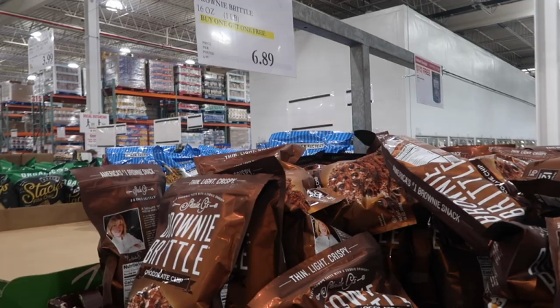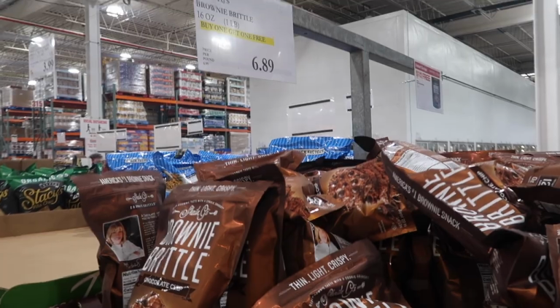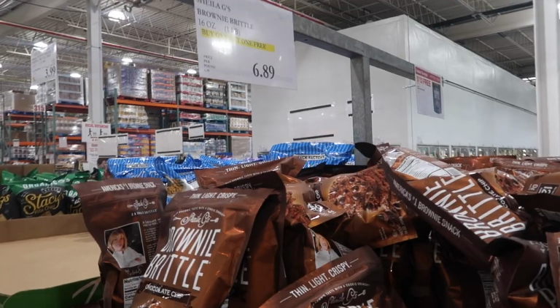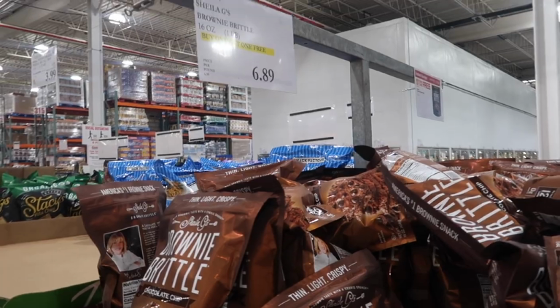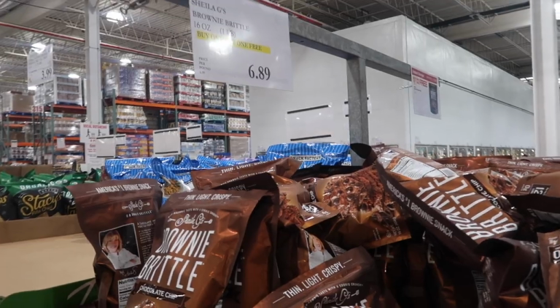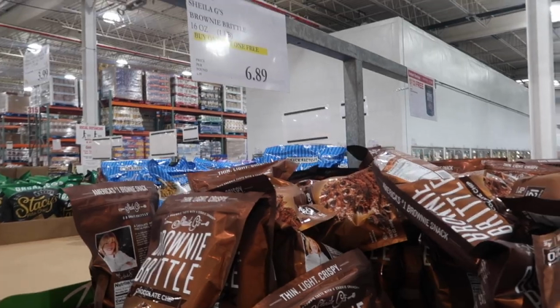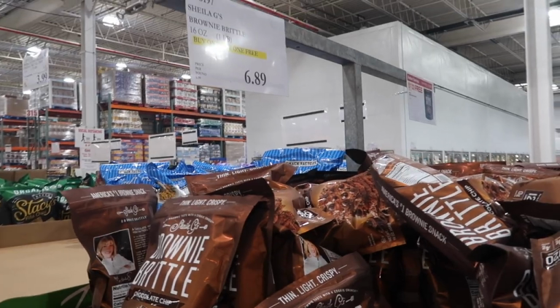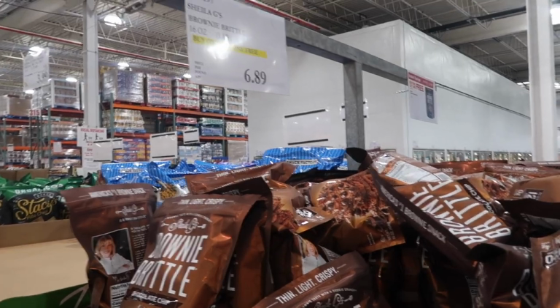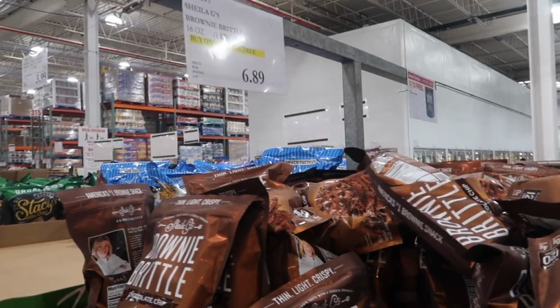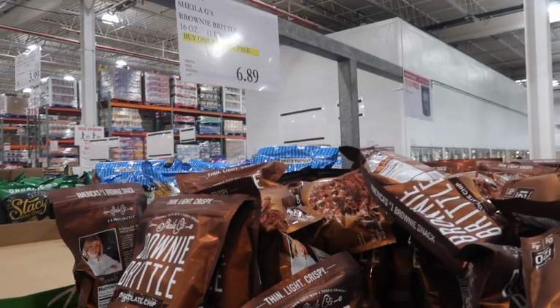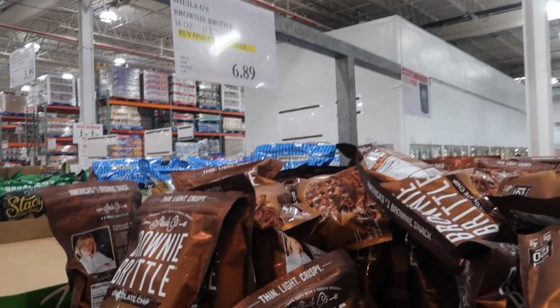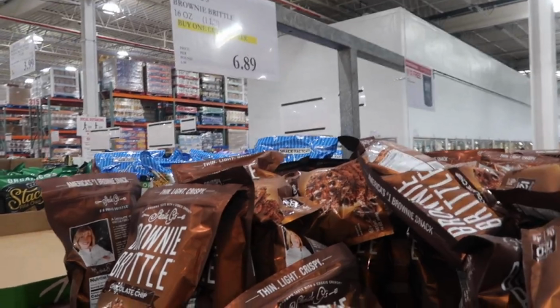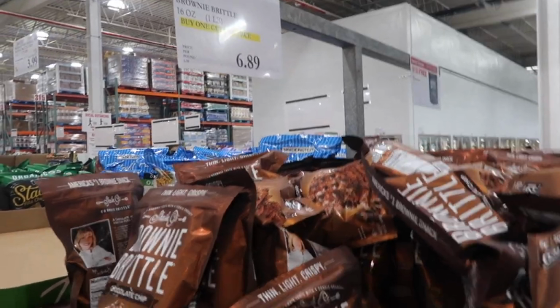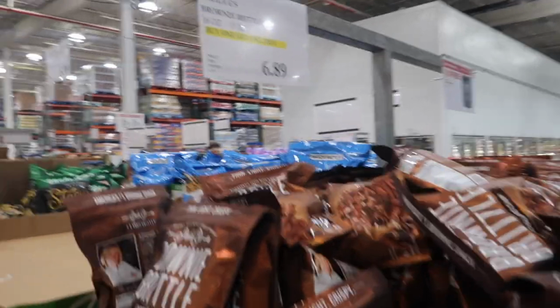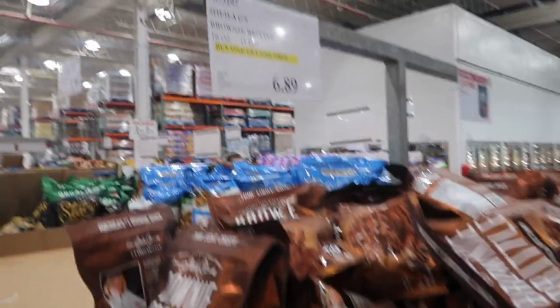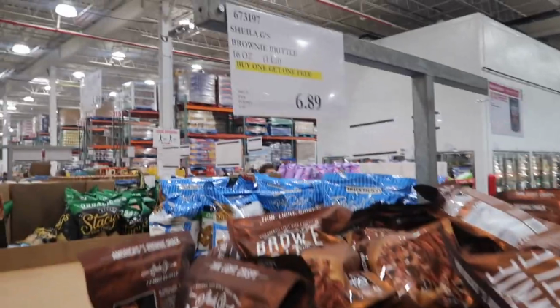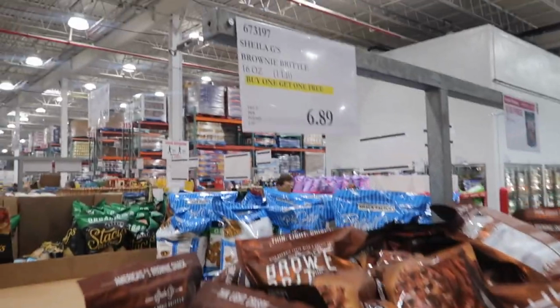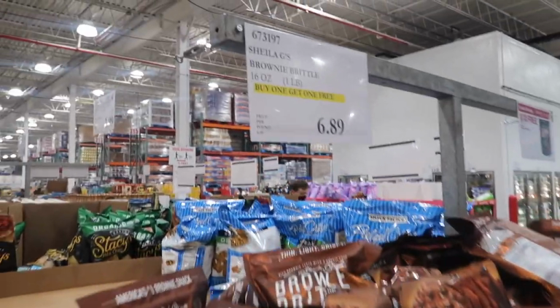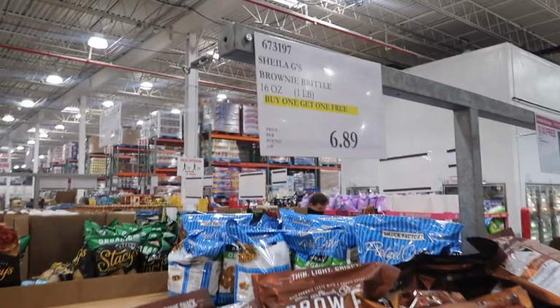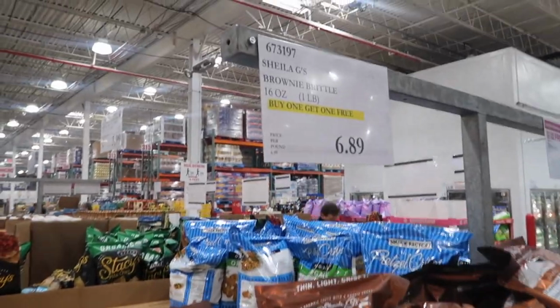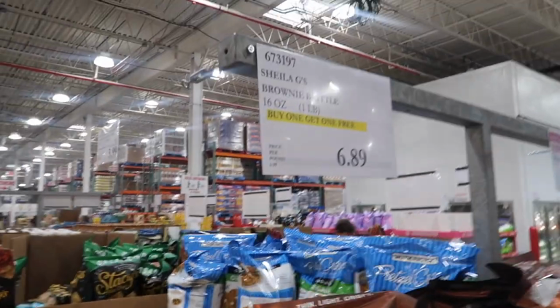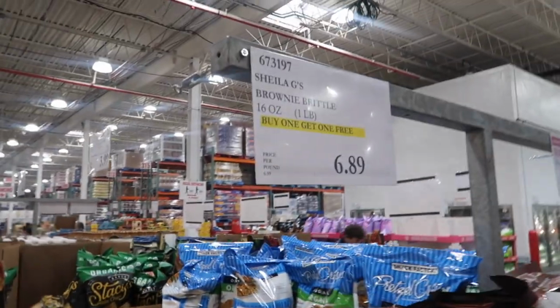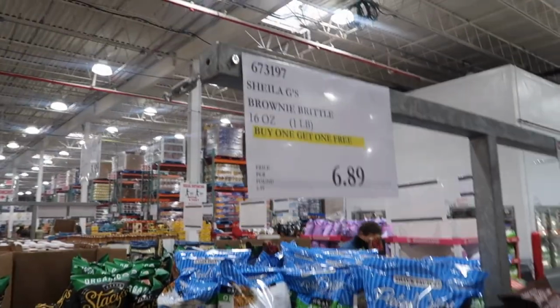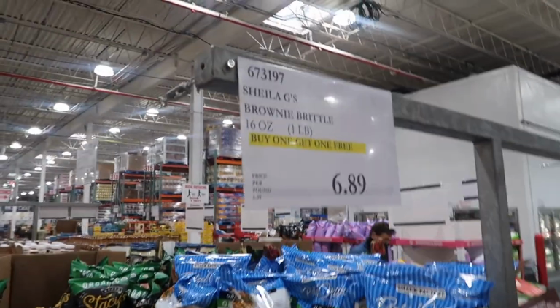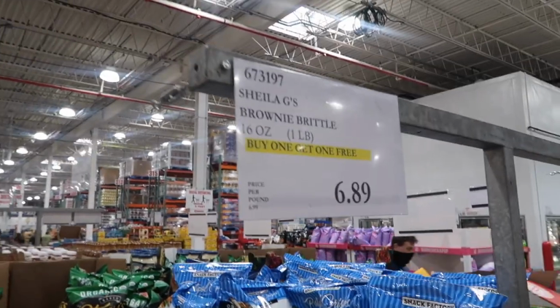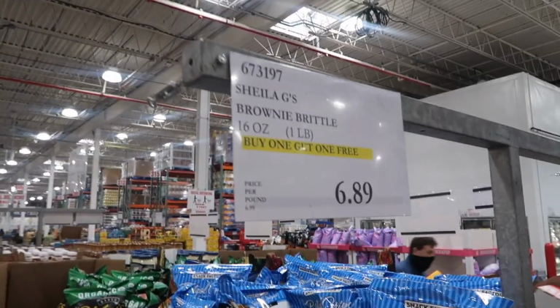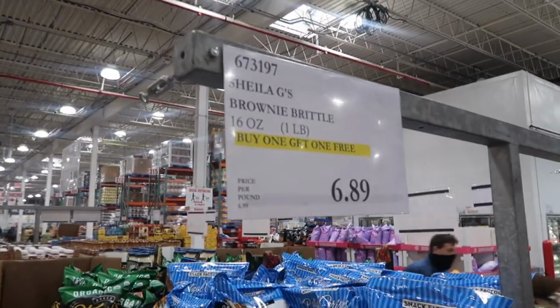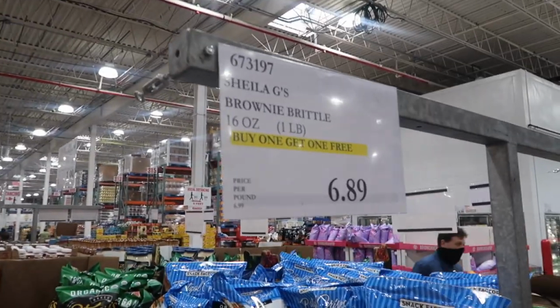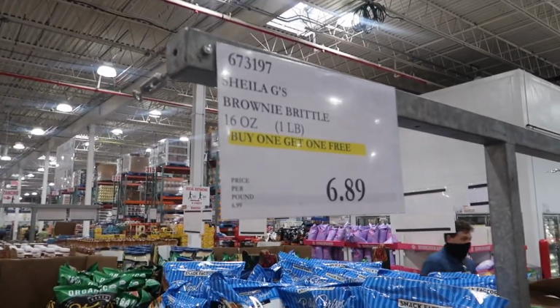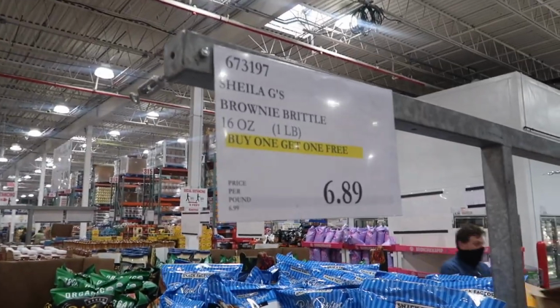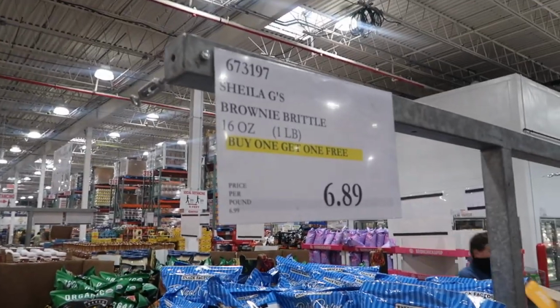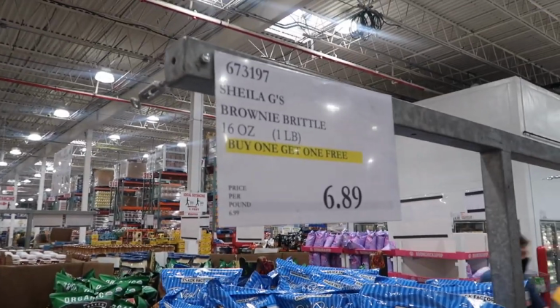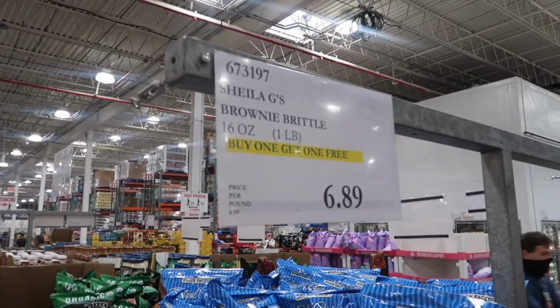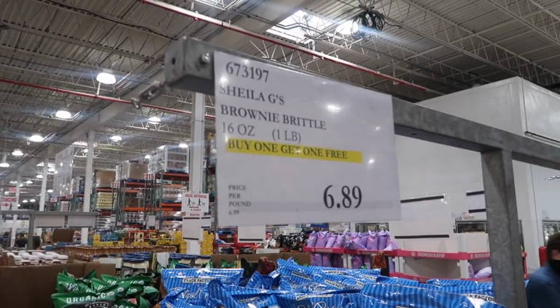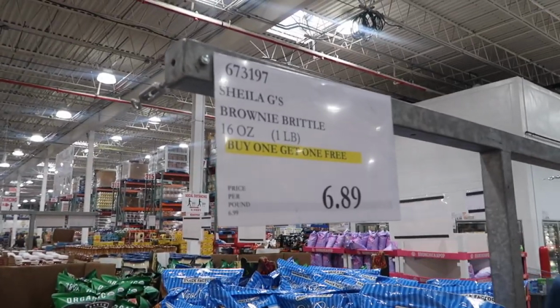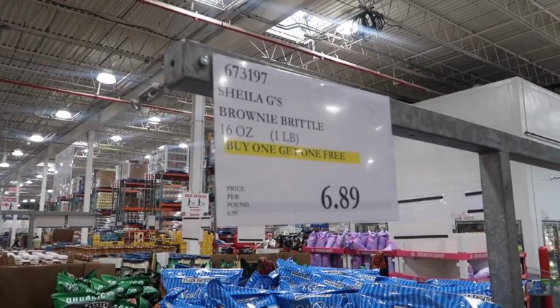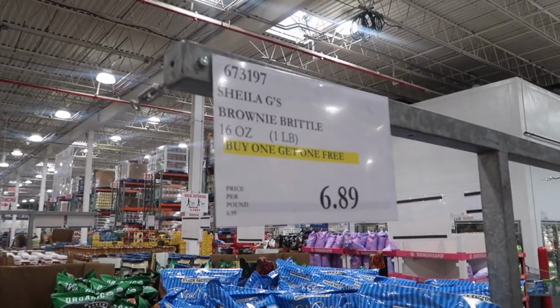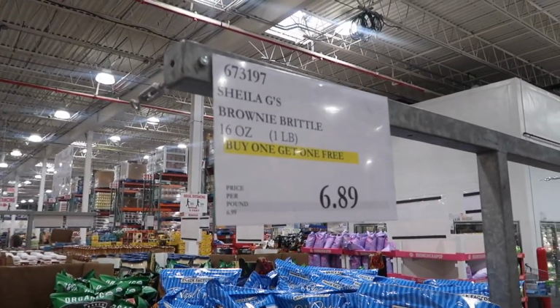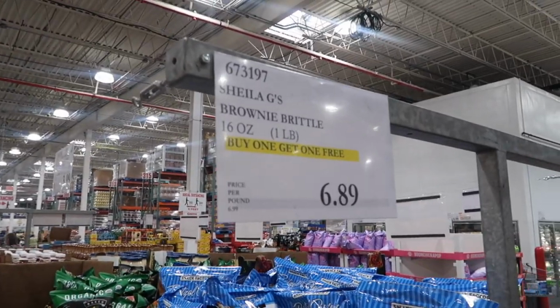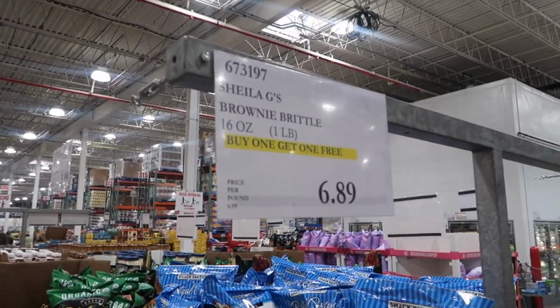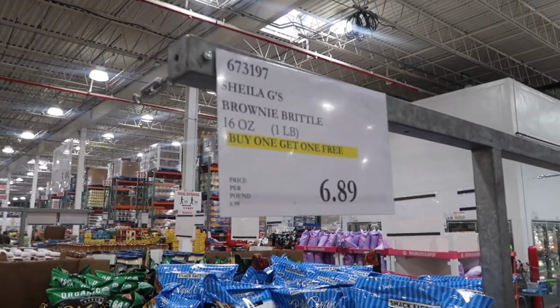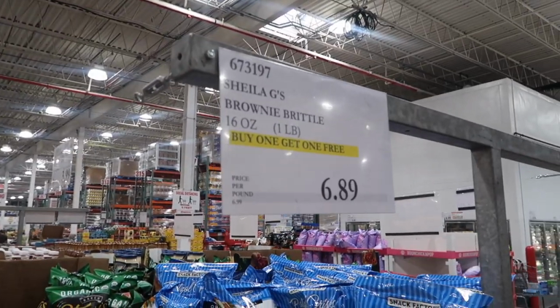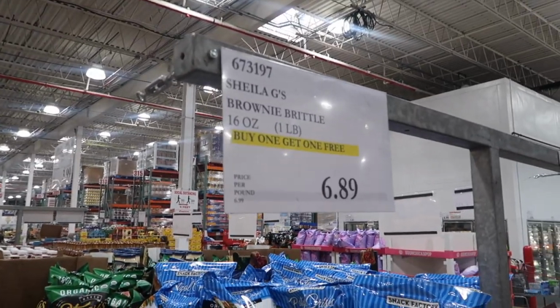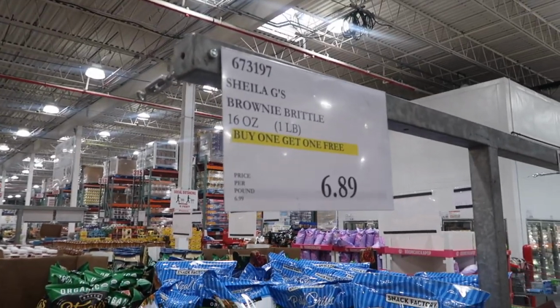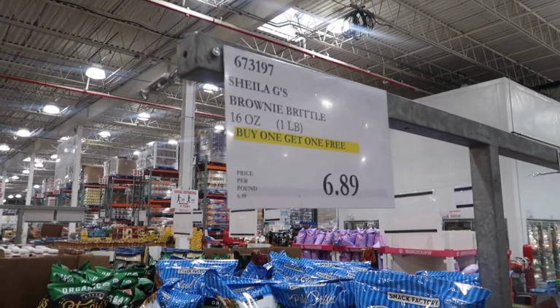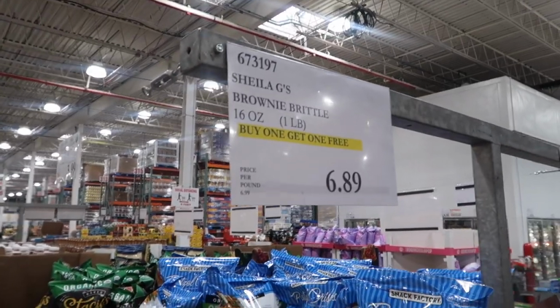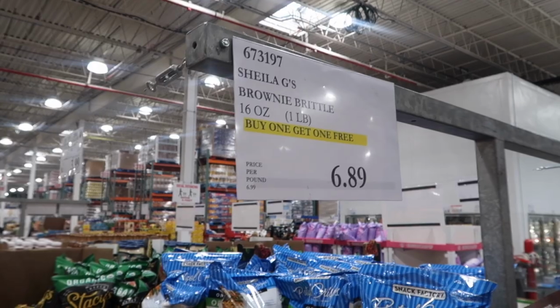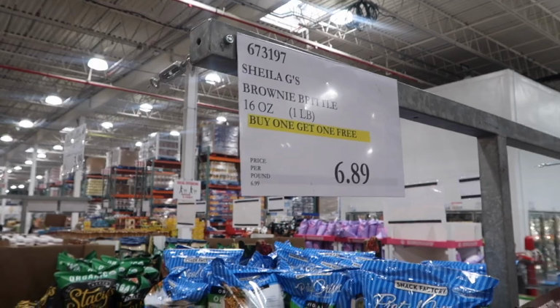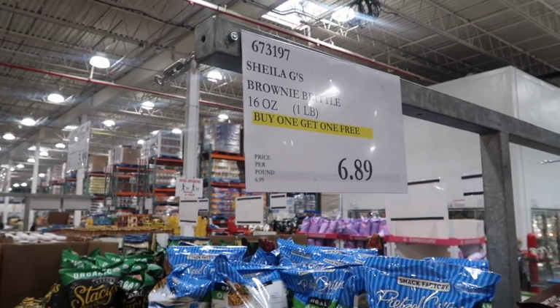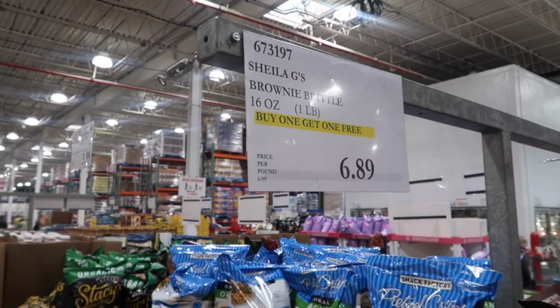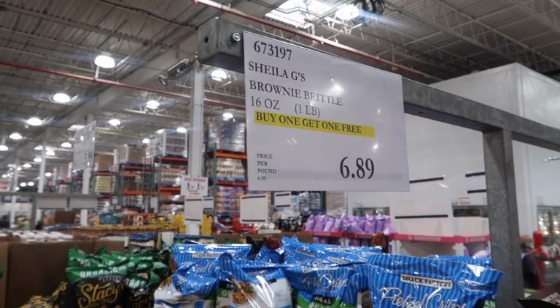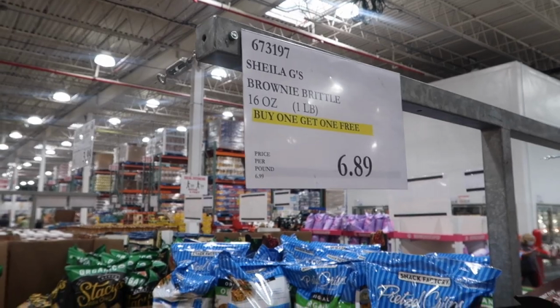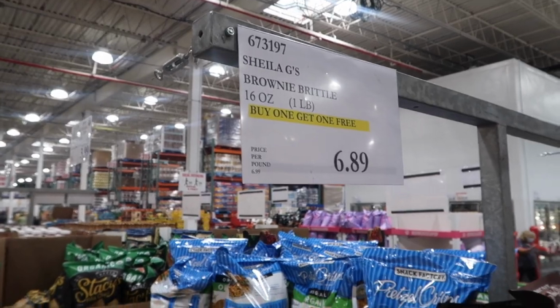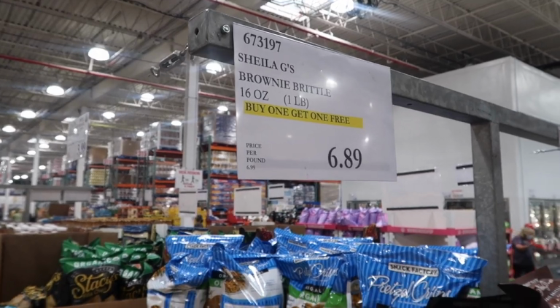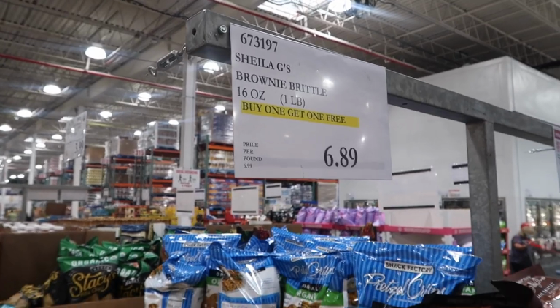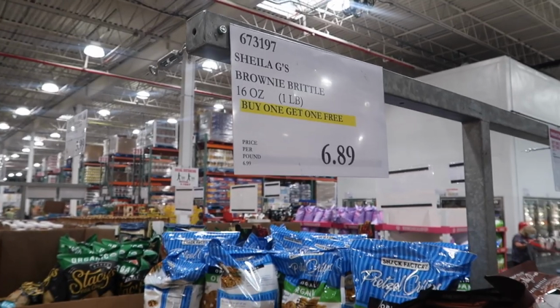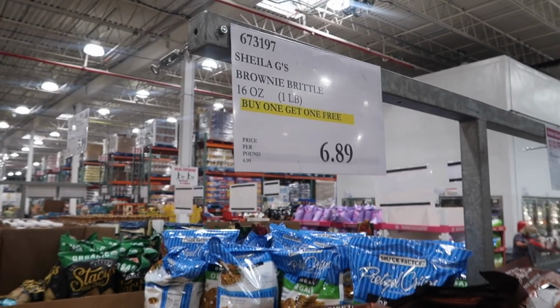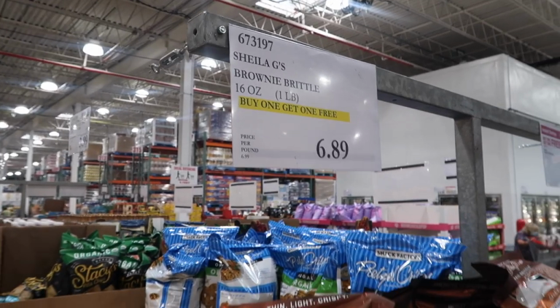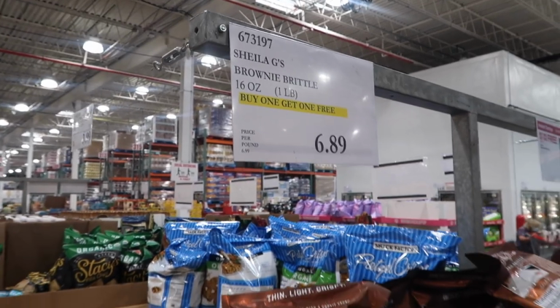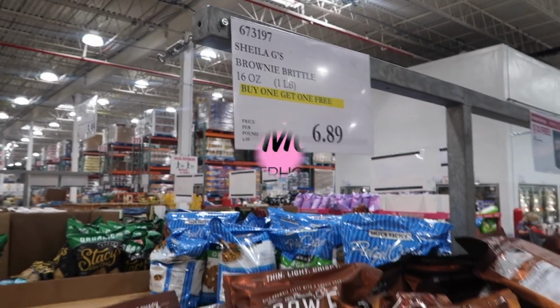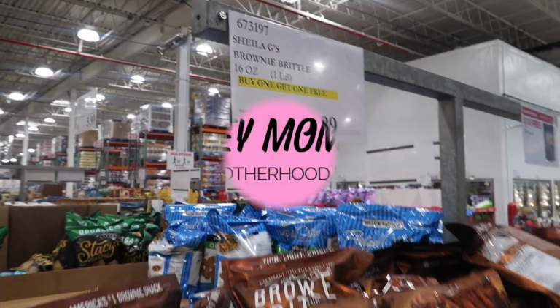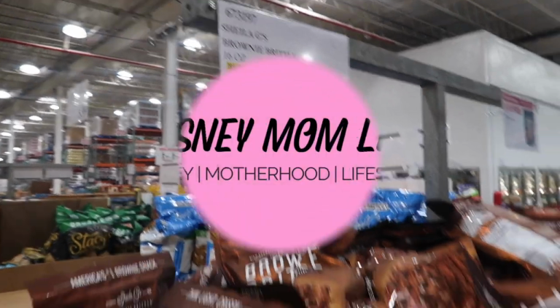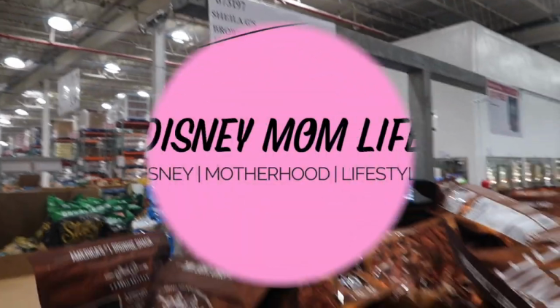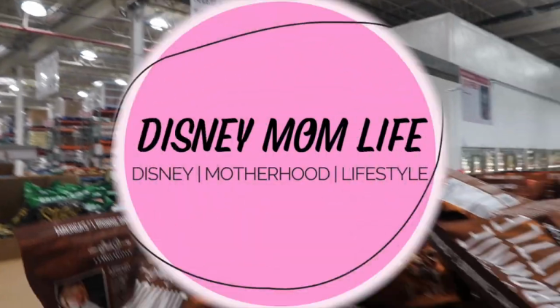This is something I've never ever seen at Costco. It's buy one, get one free. Have you ever seen that? No.